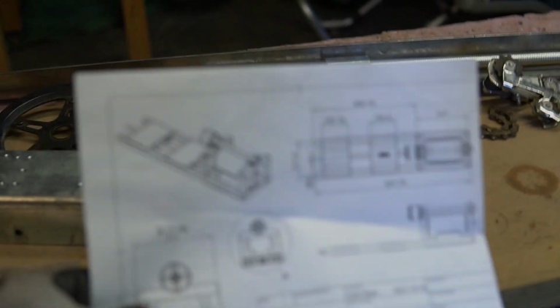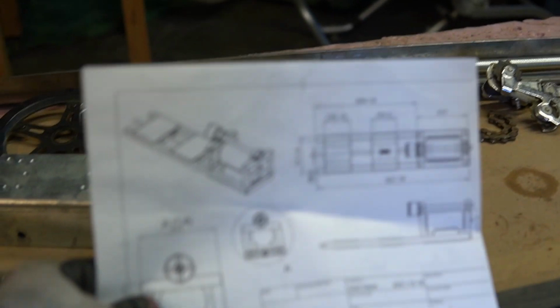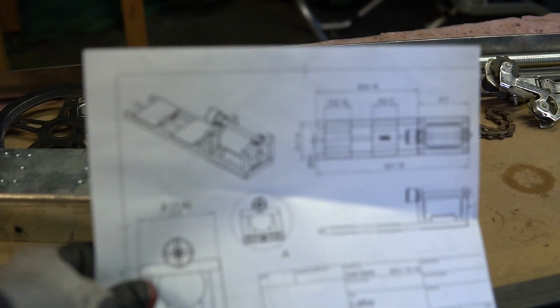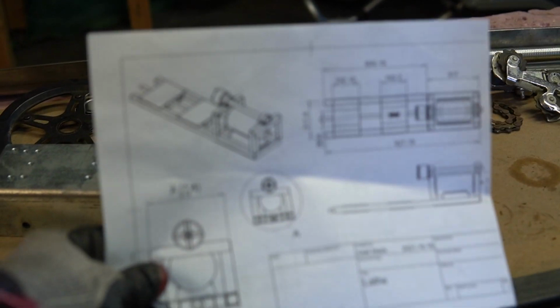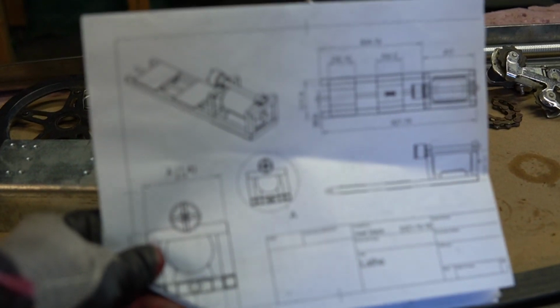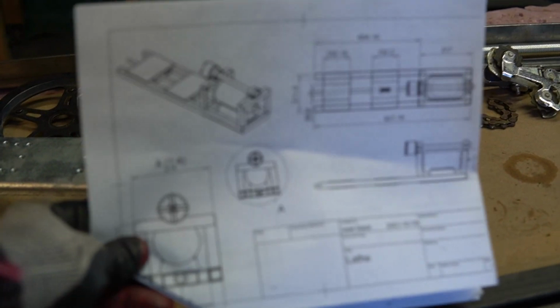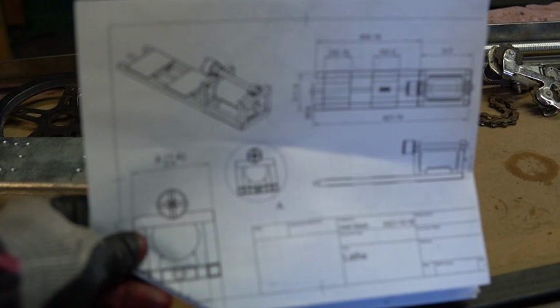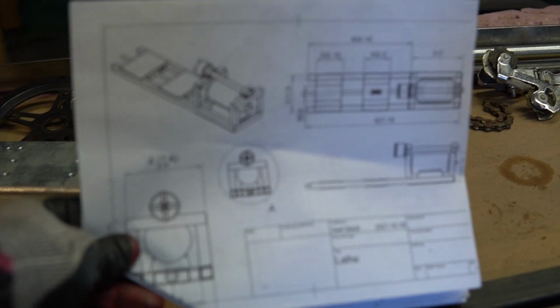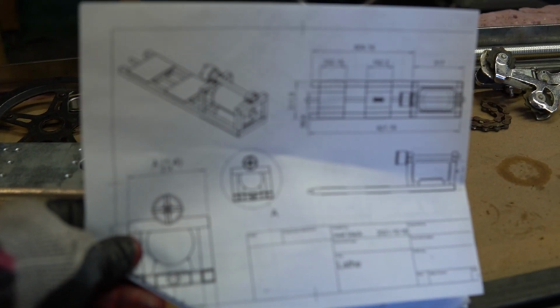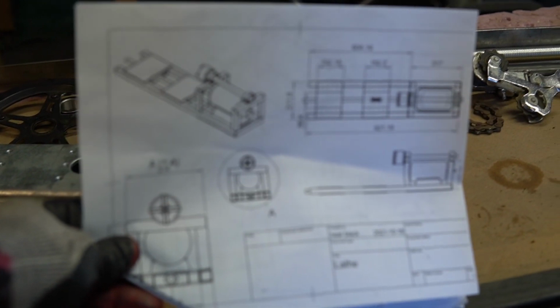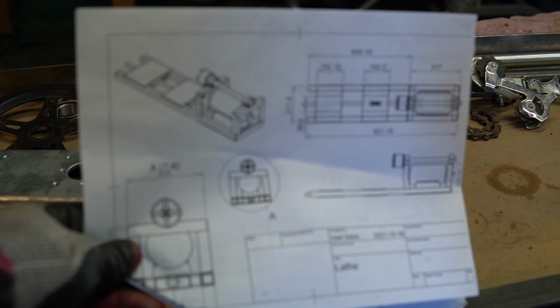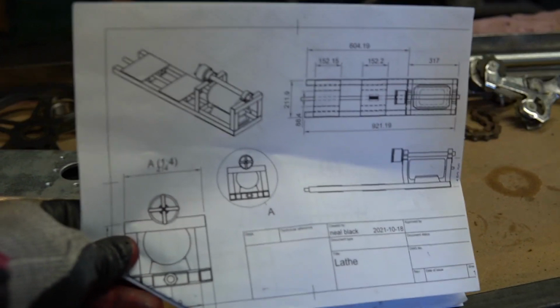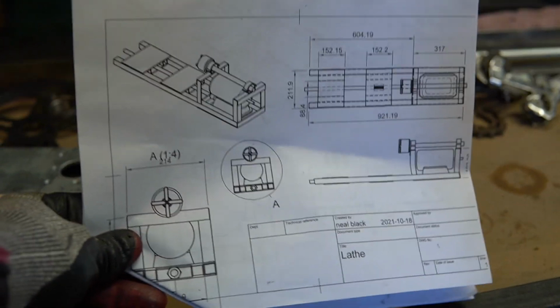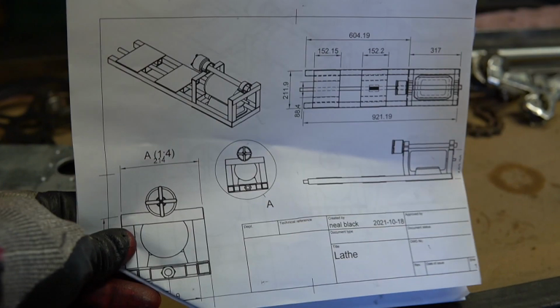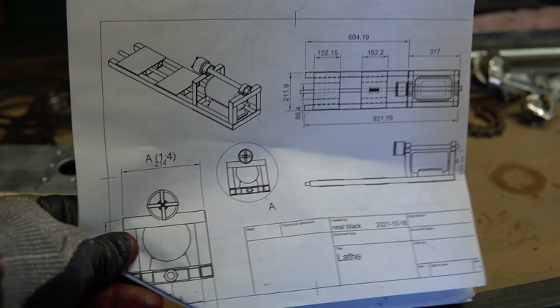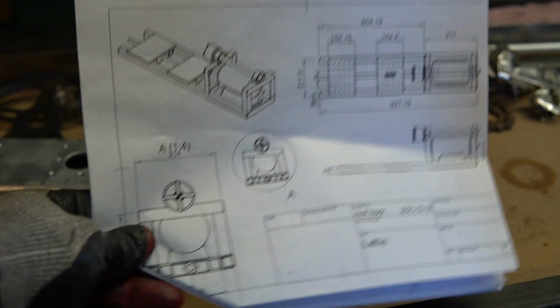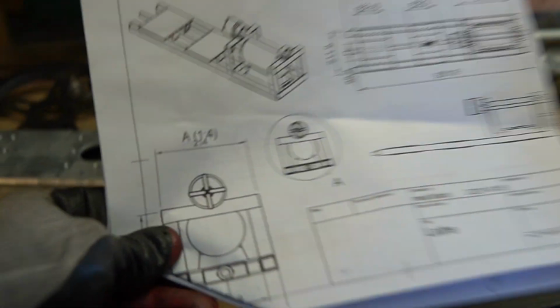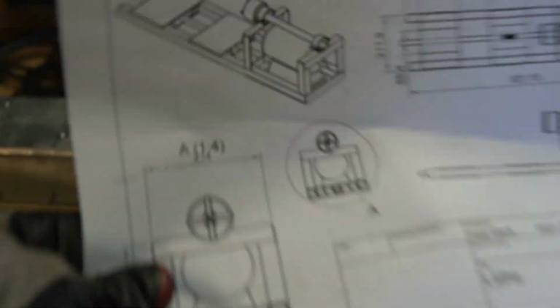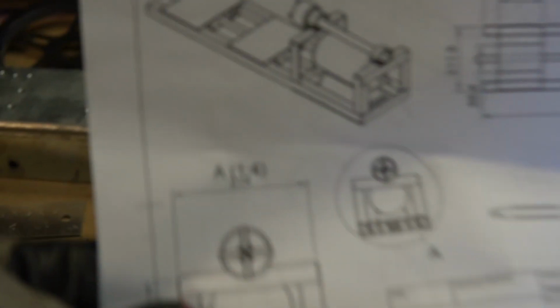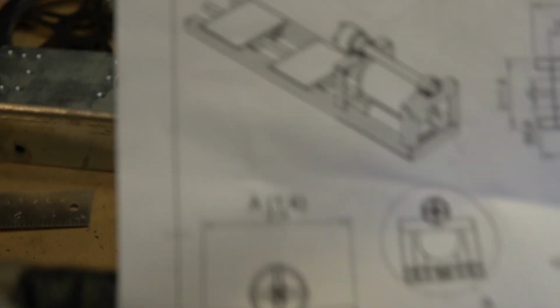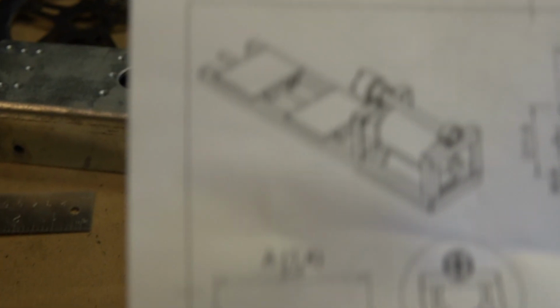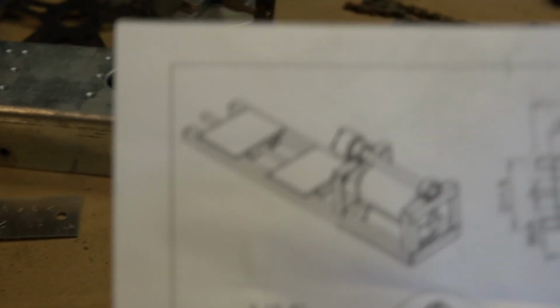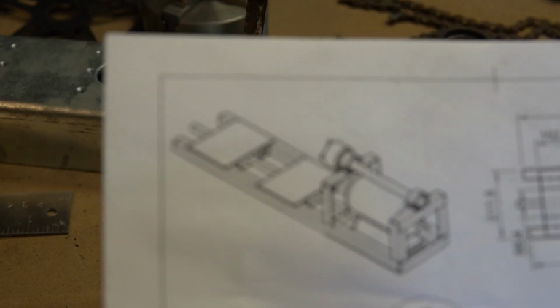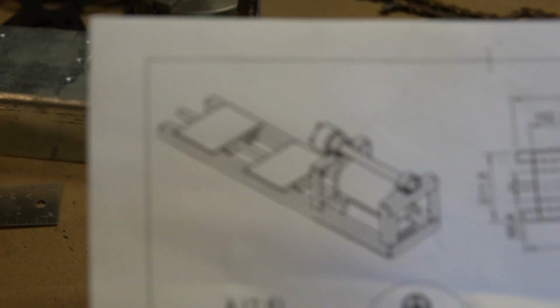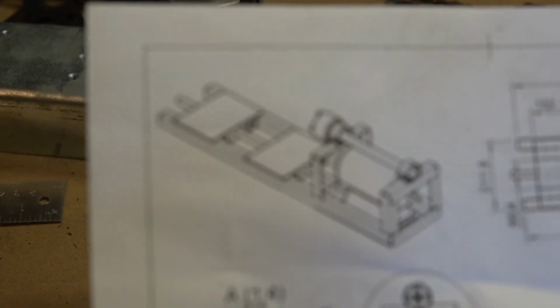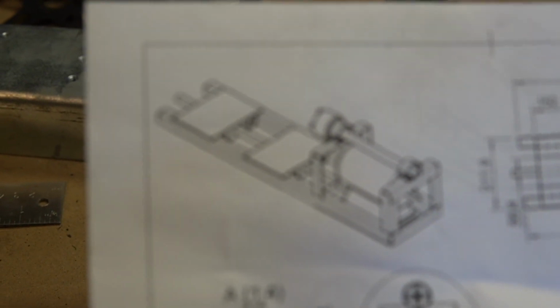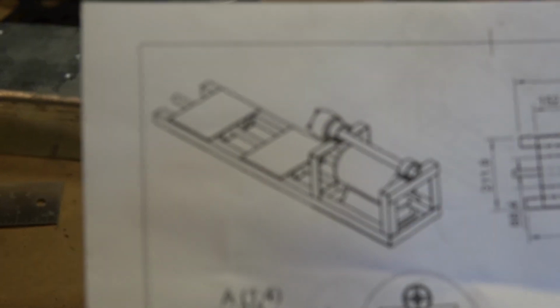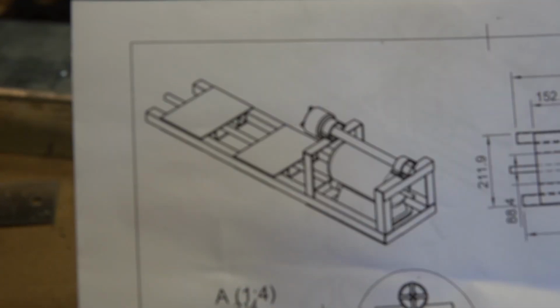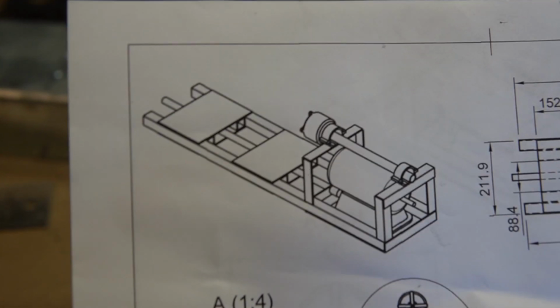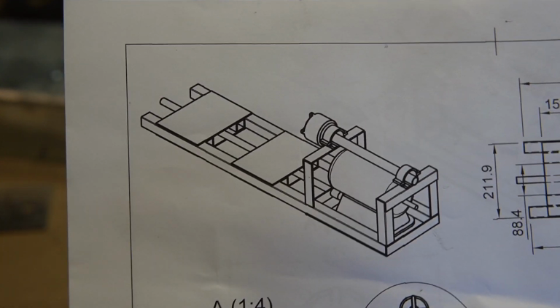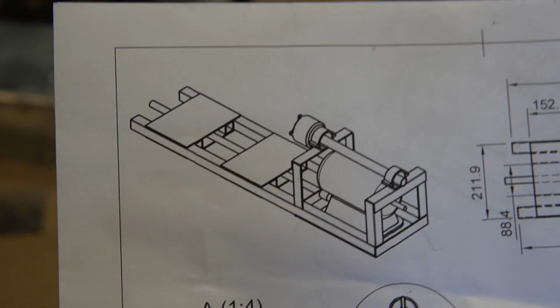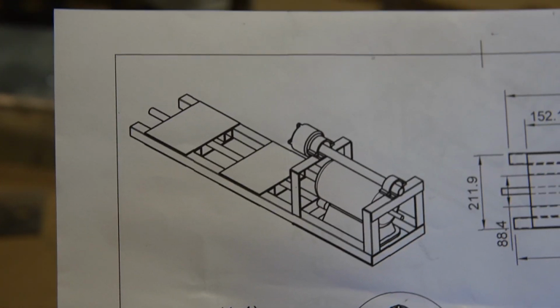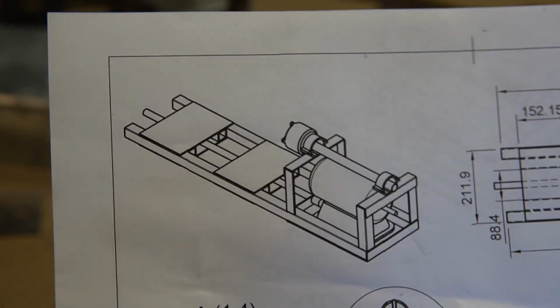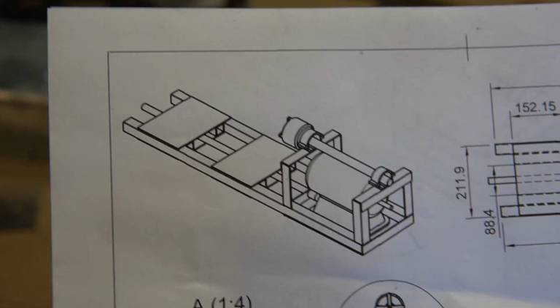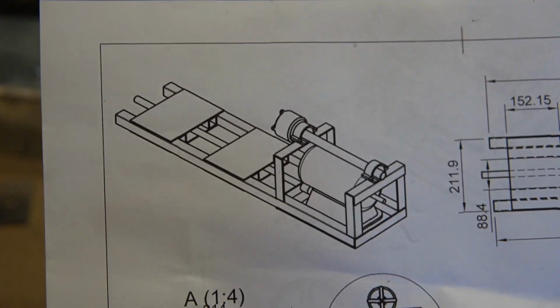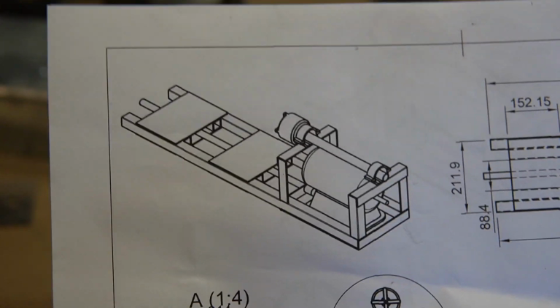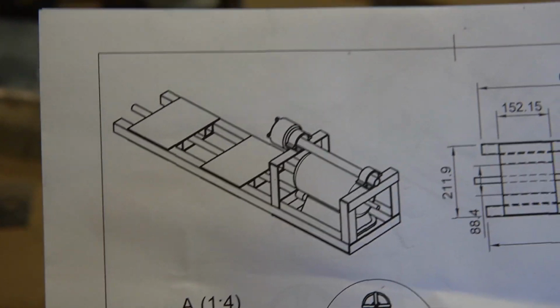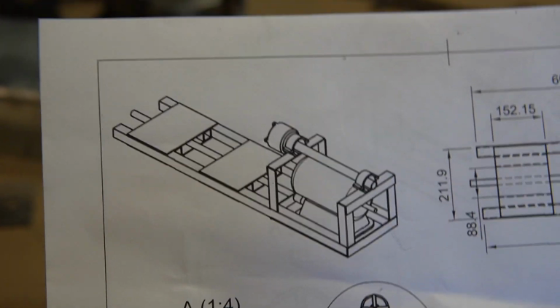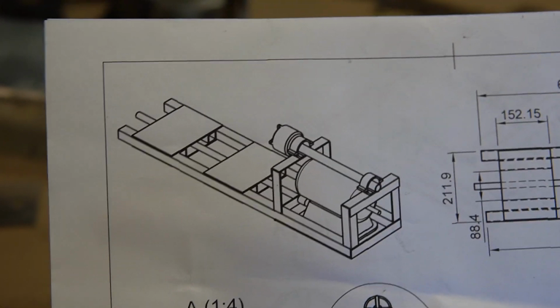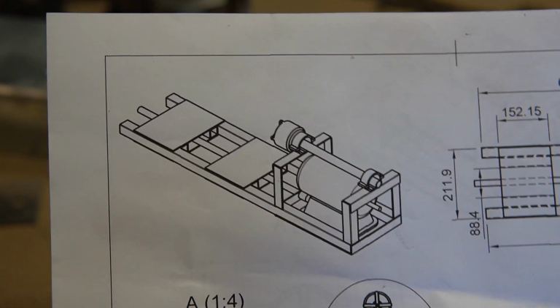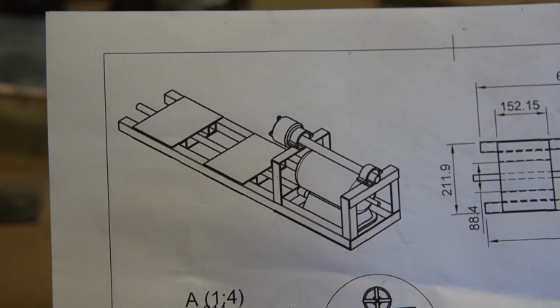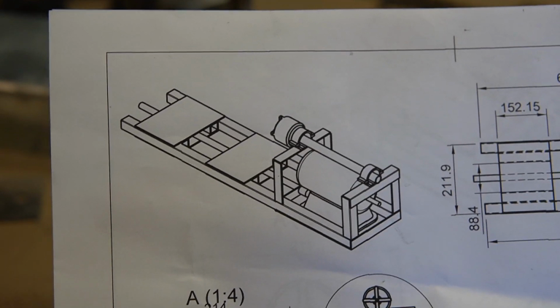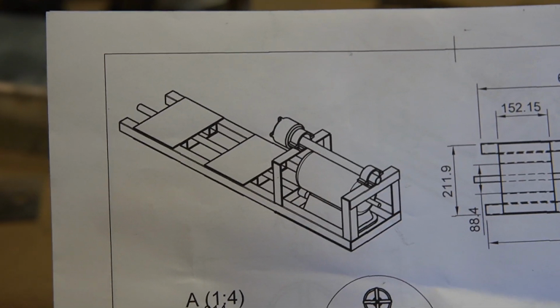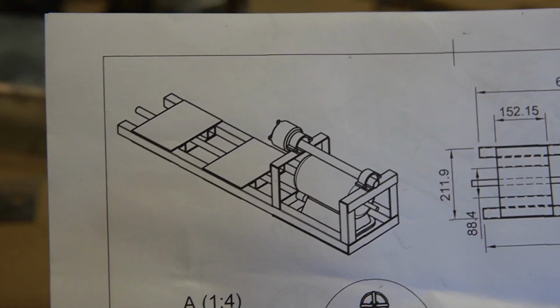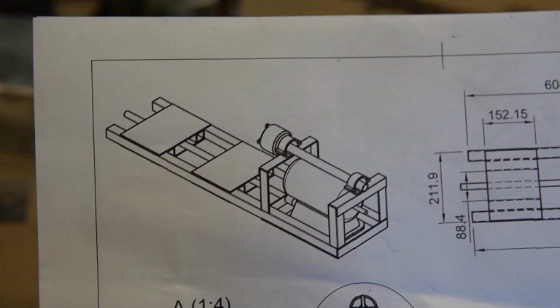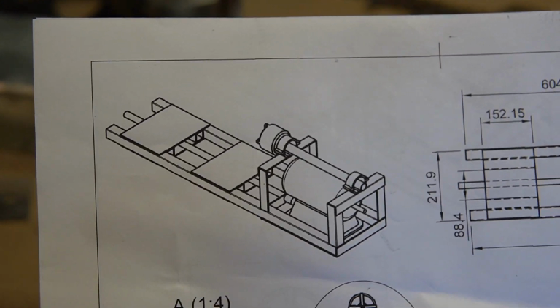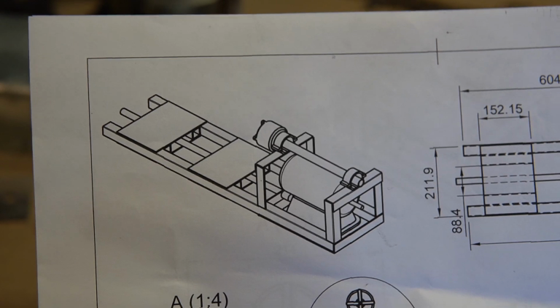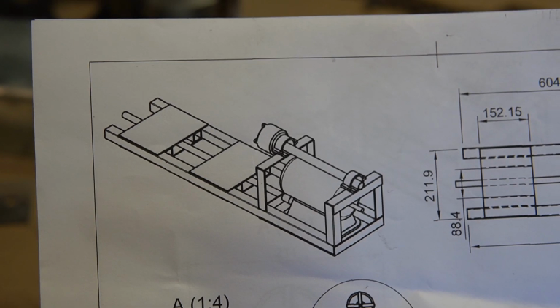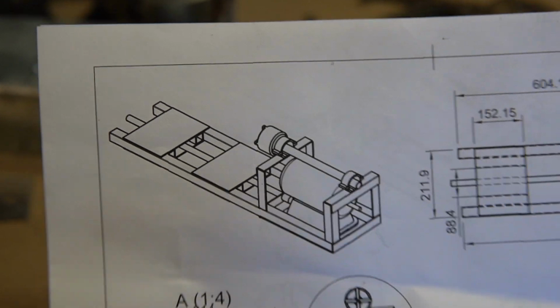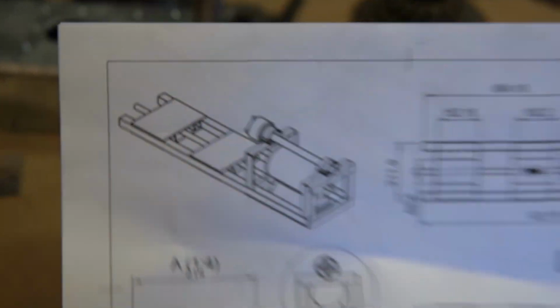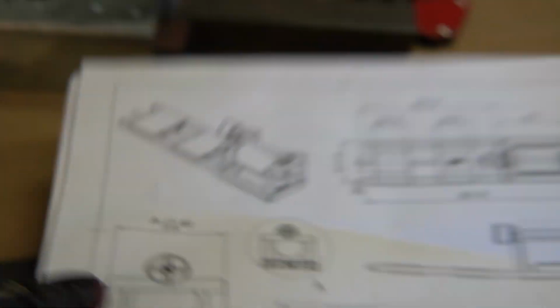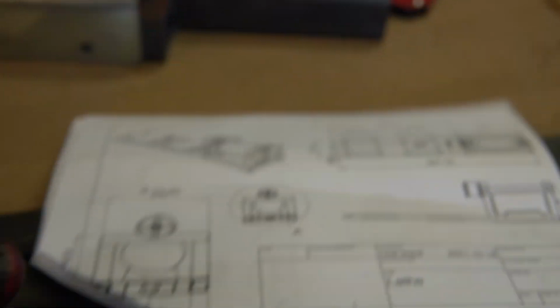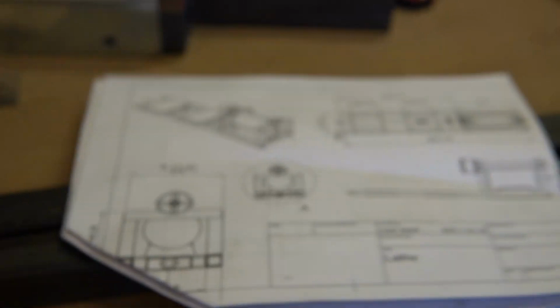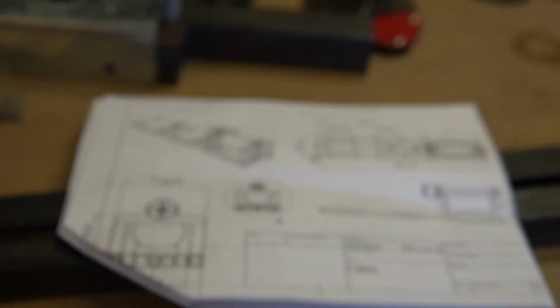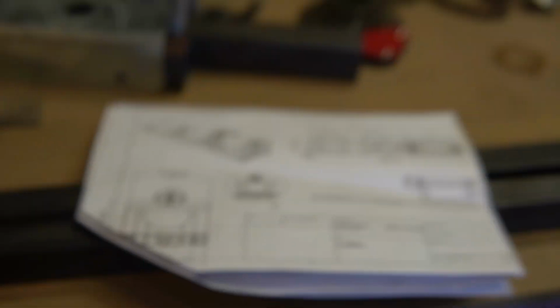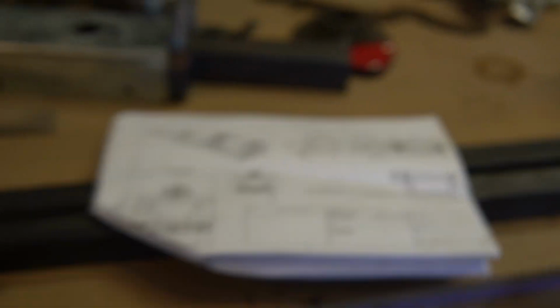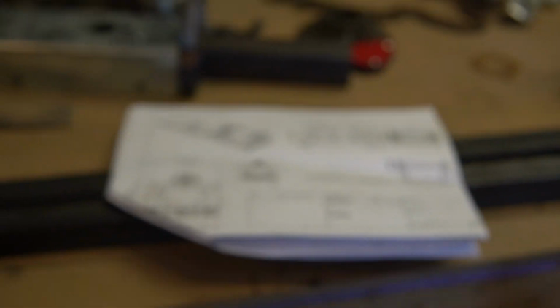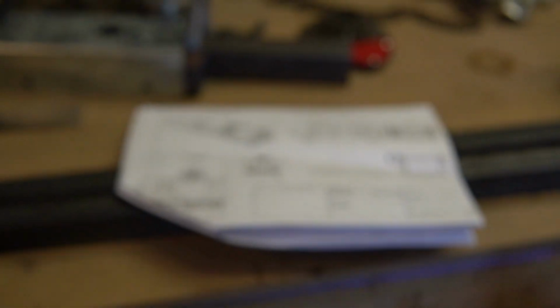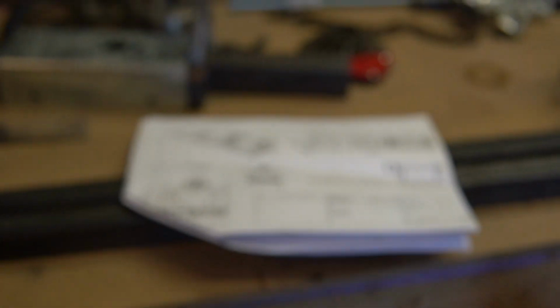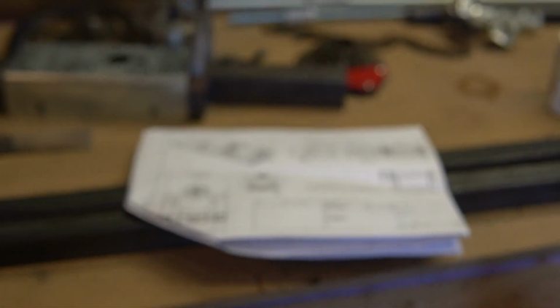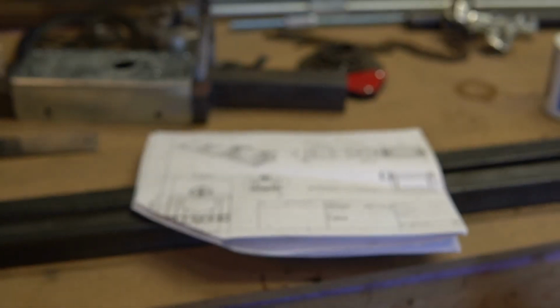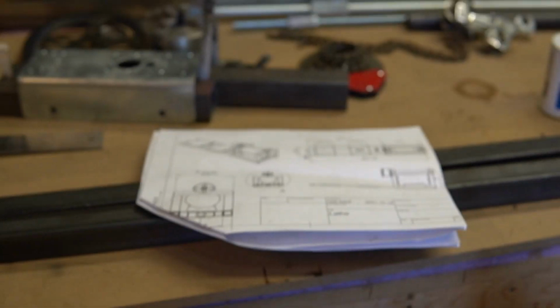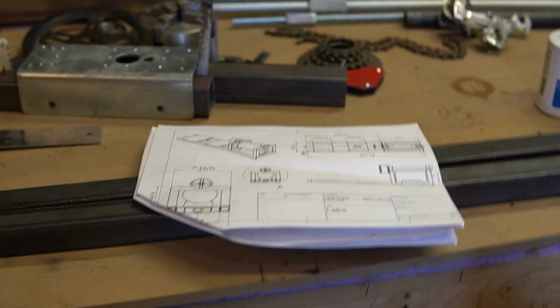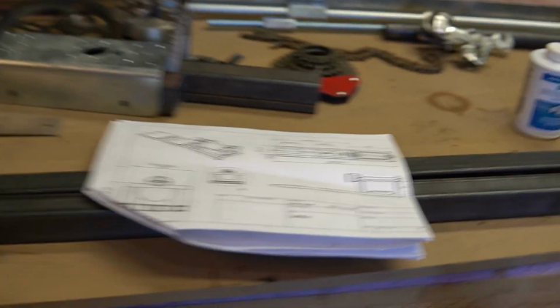Guys, I made an actual technical drawing. Look at that. We're getting serious with this business. Oh, baby!